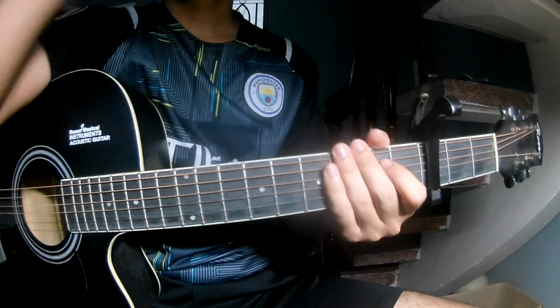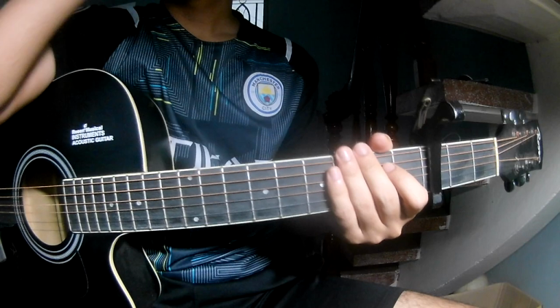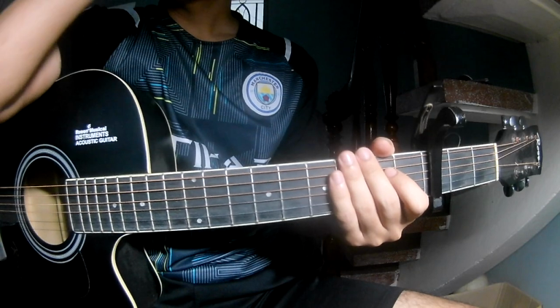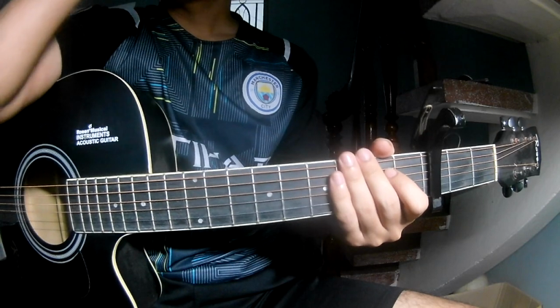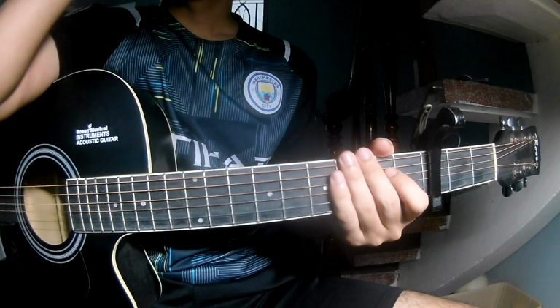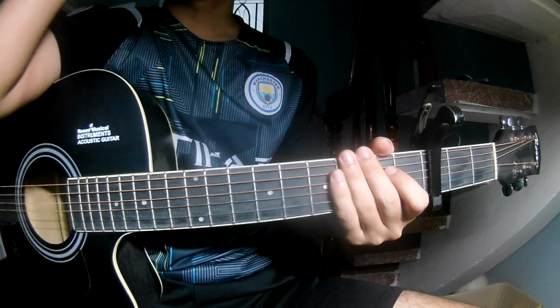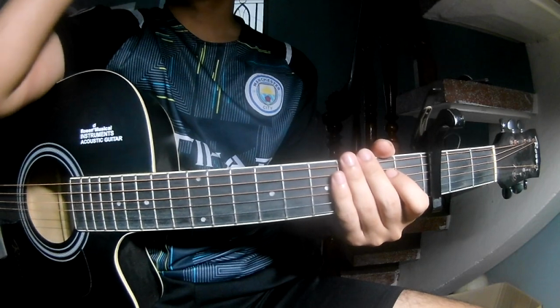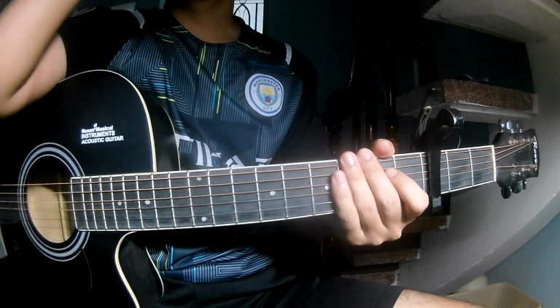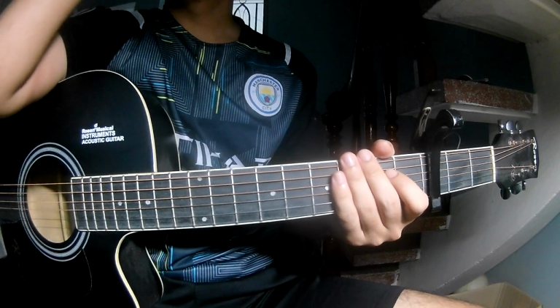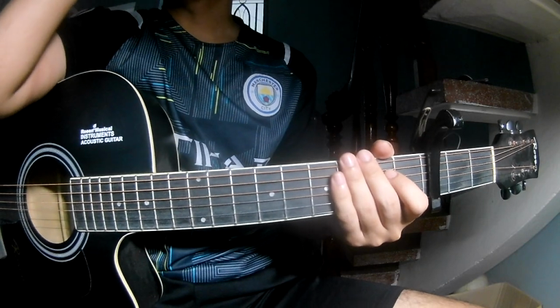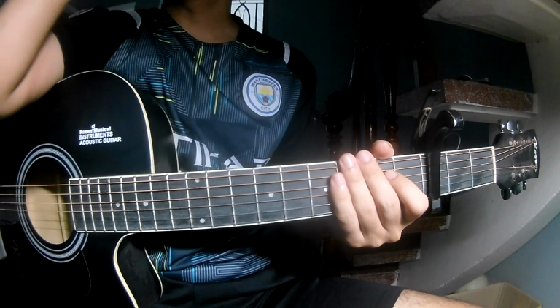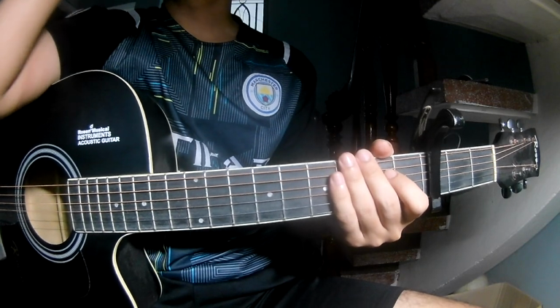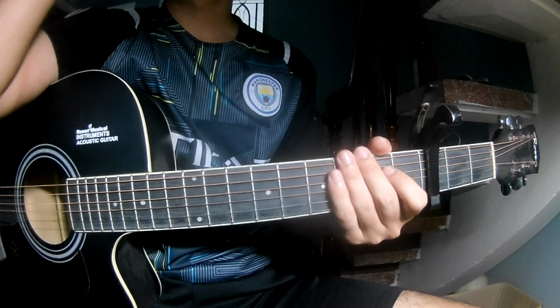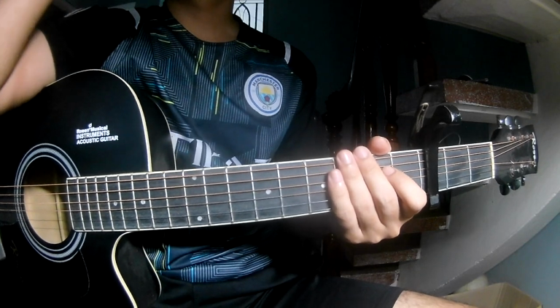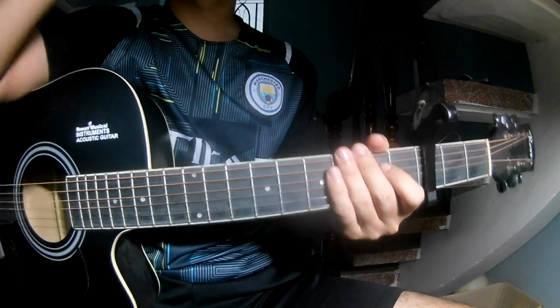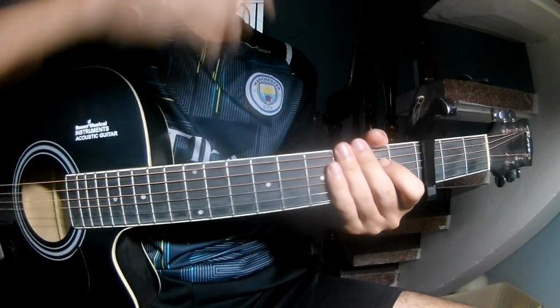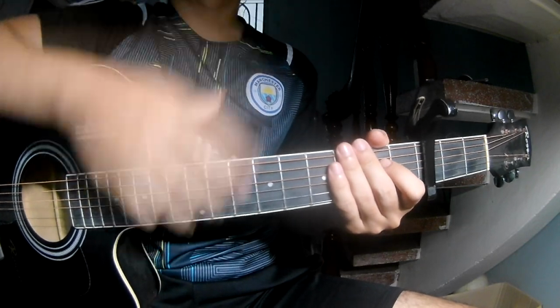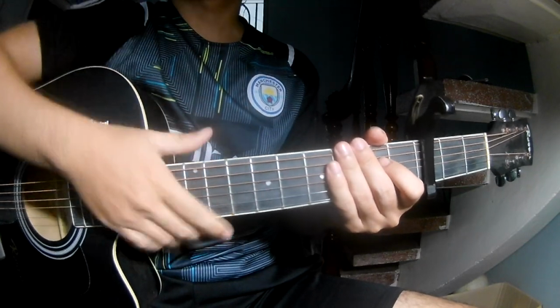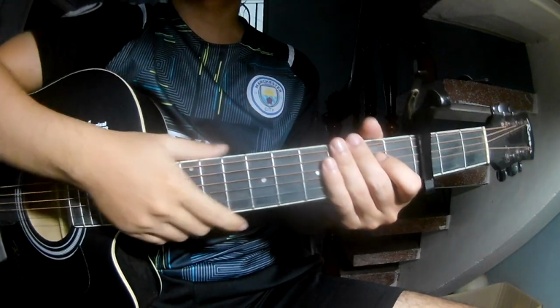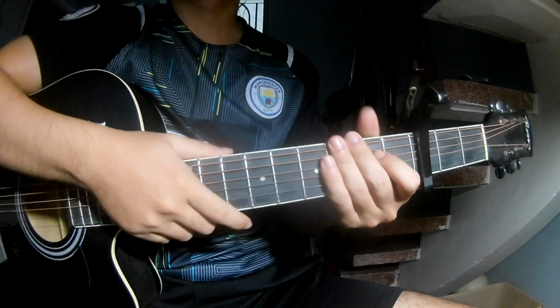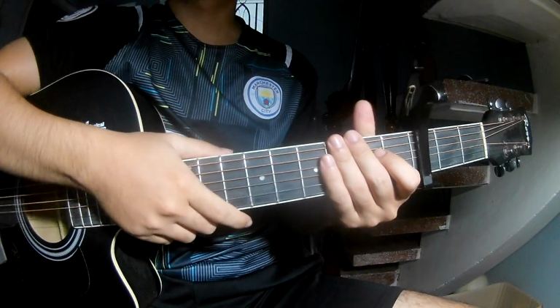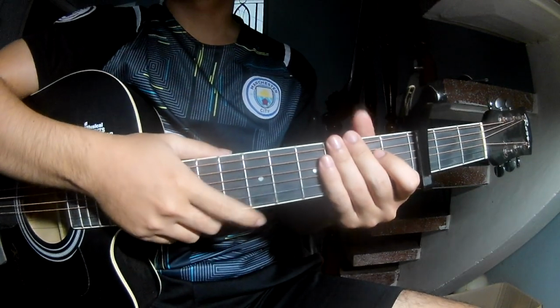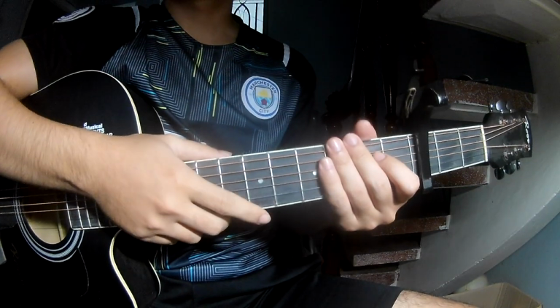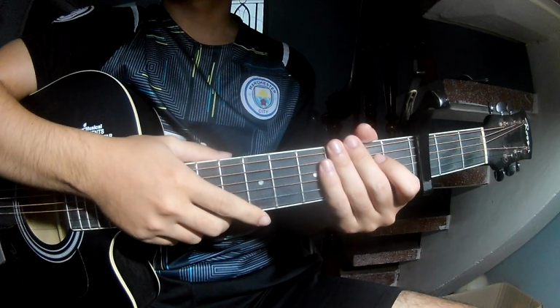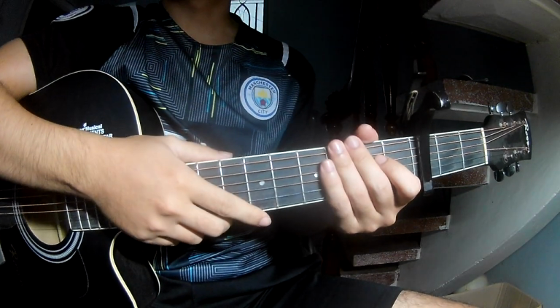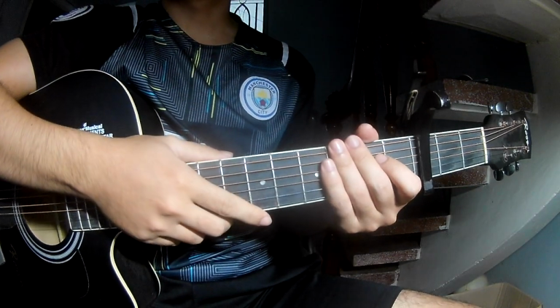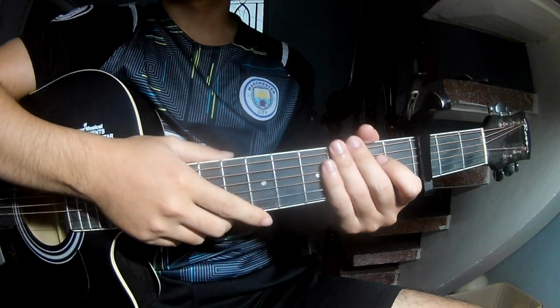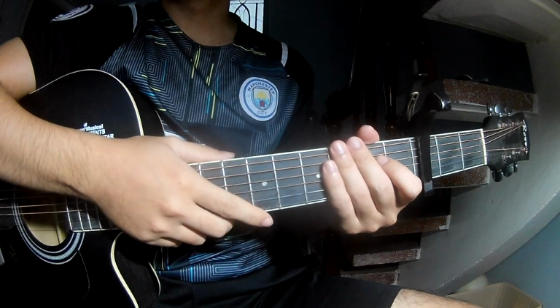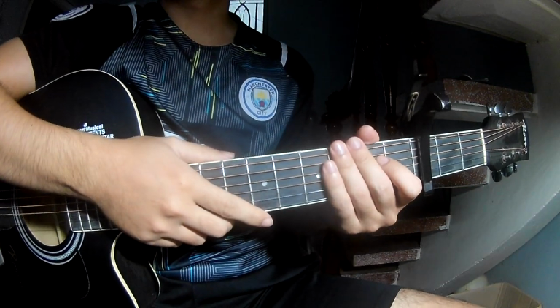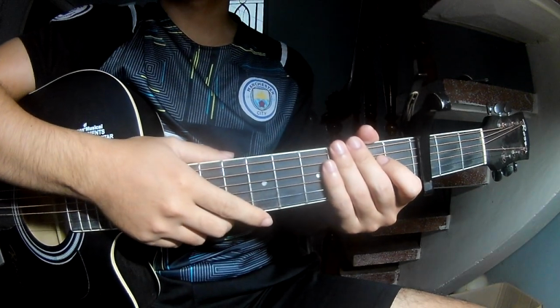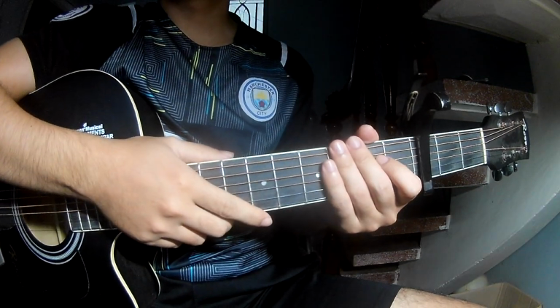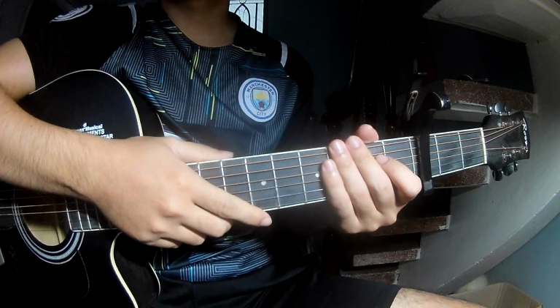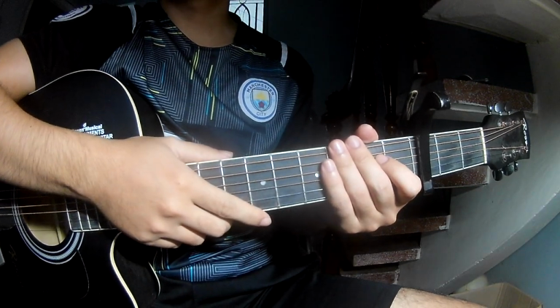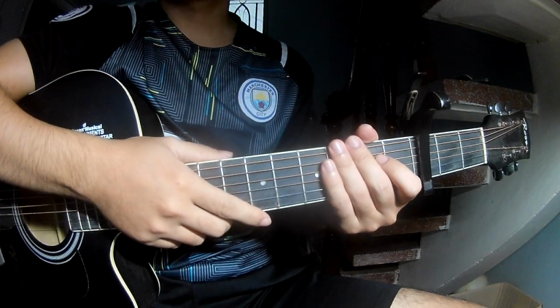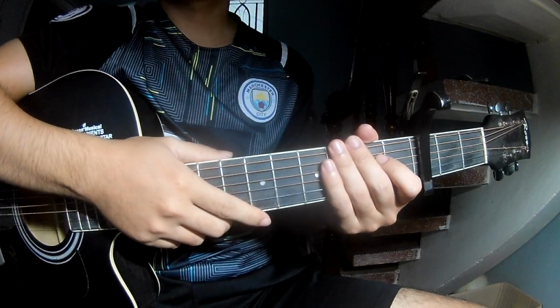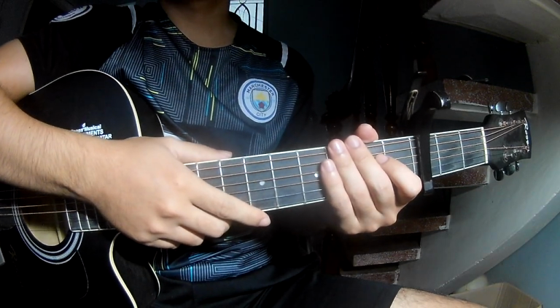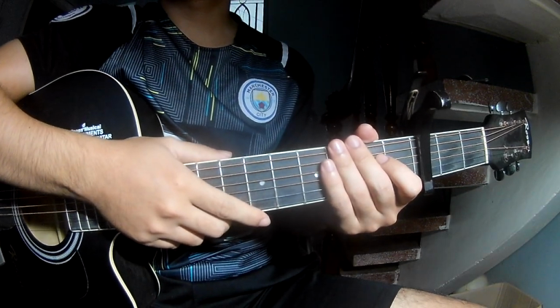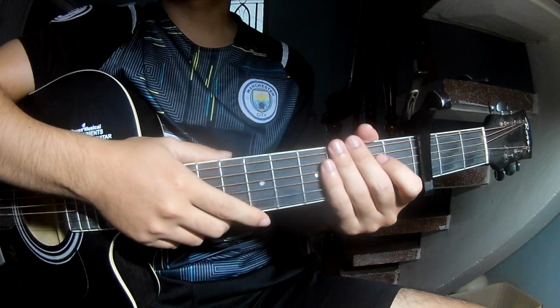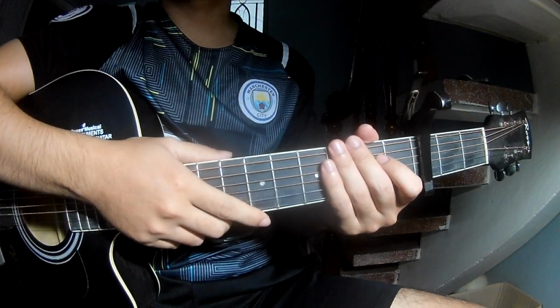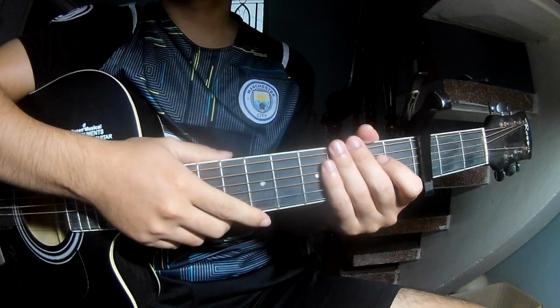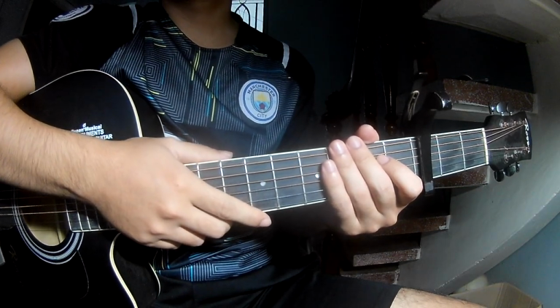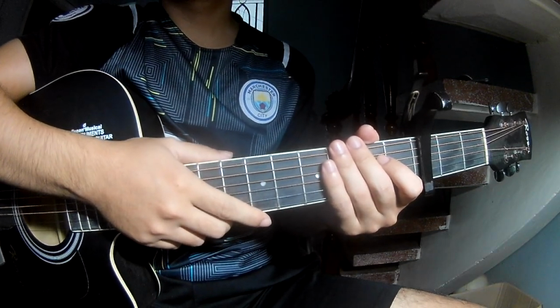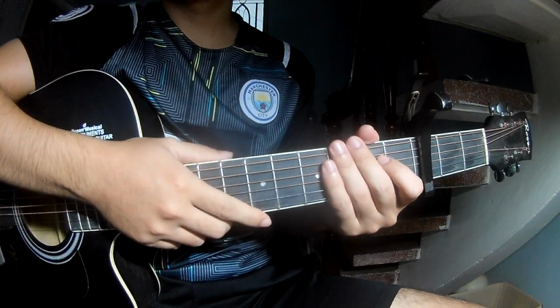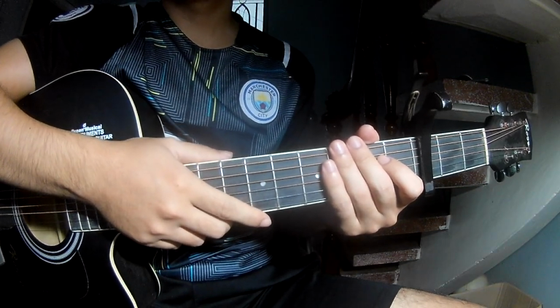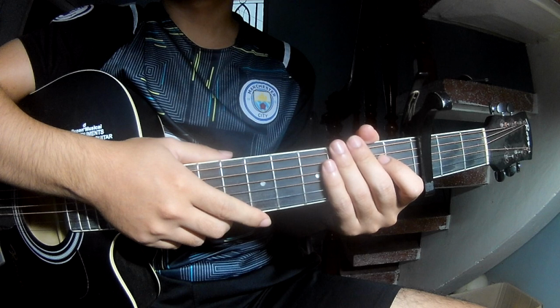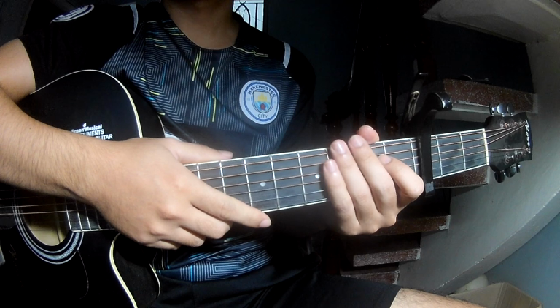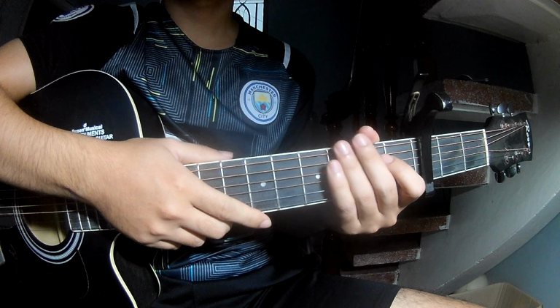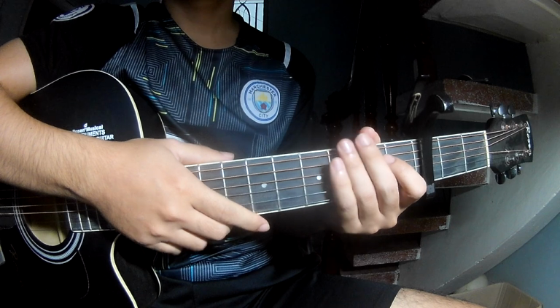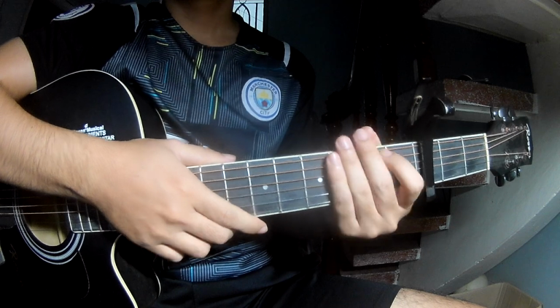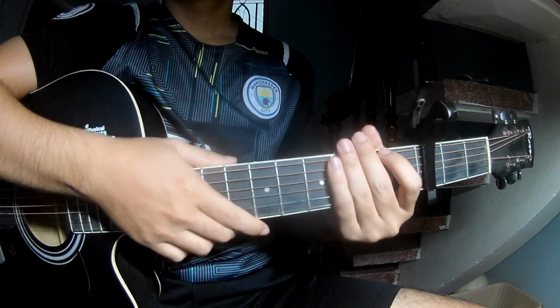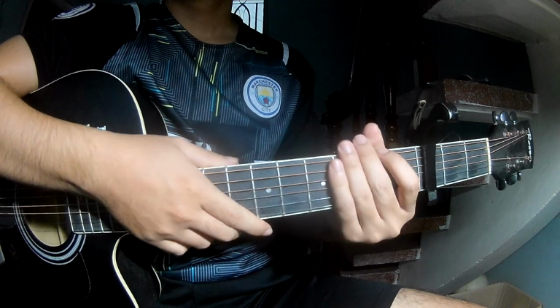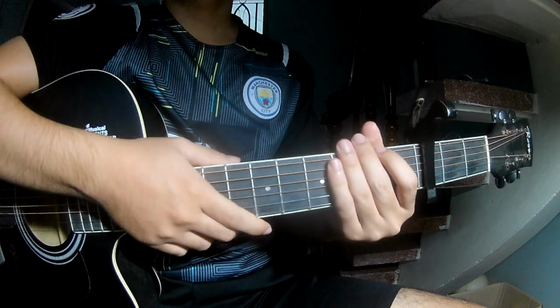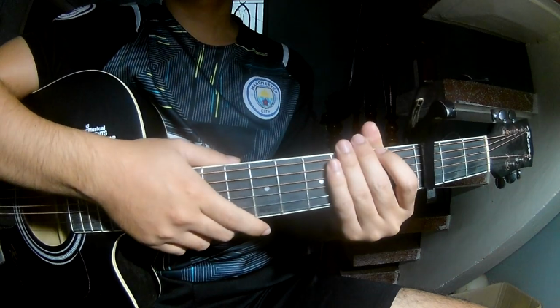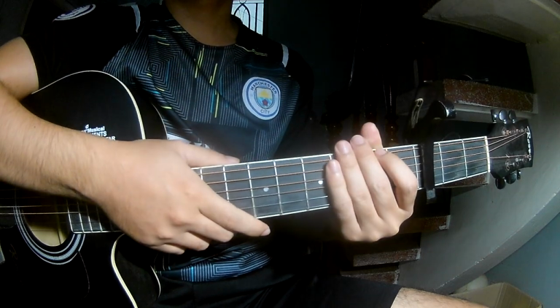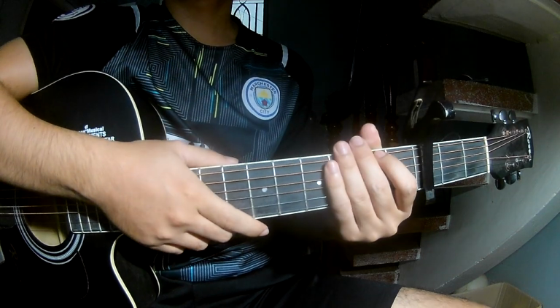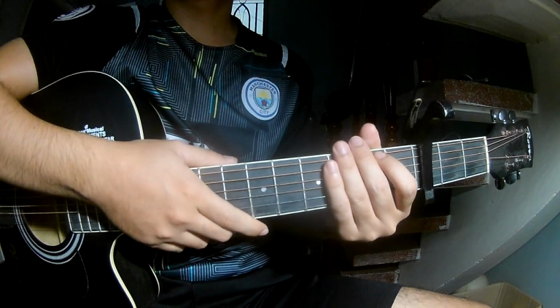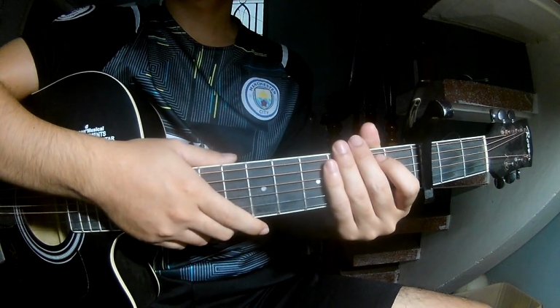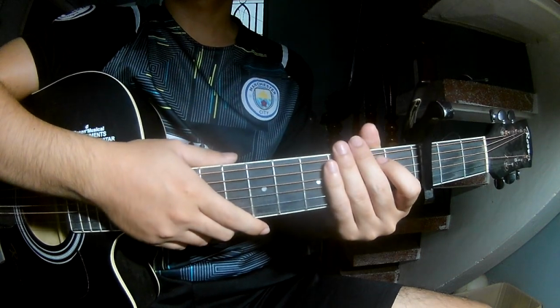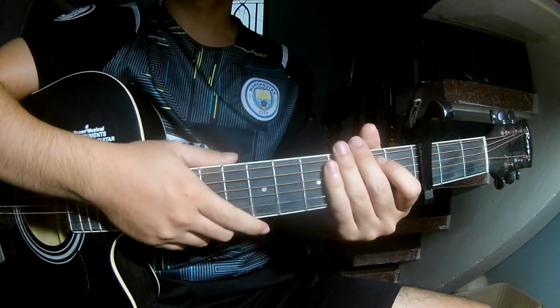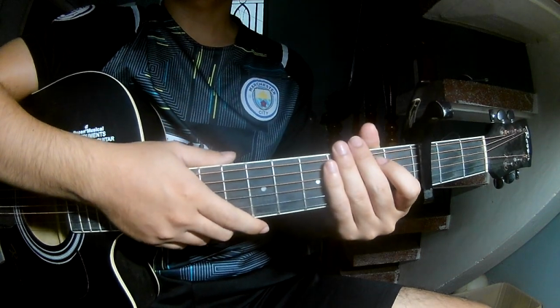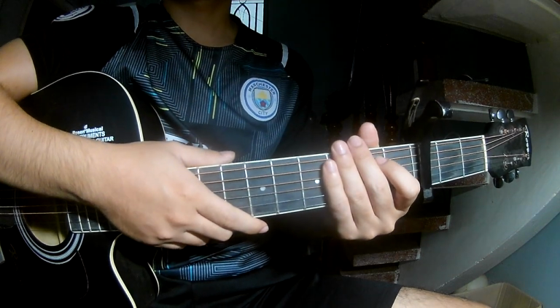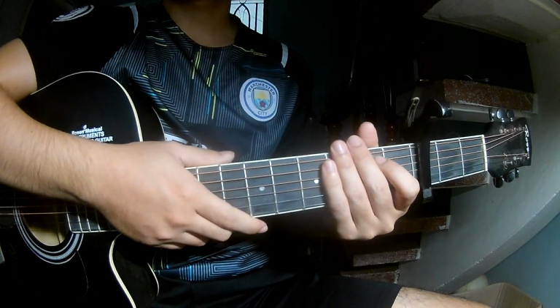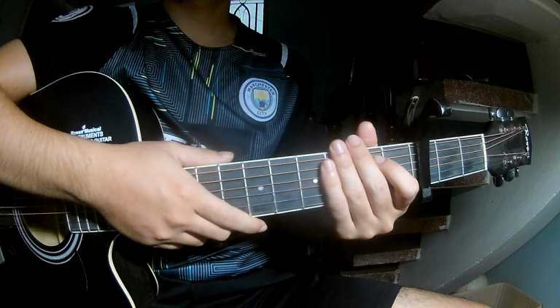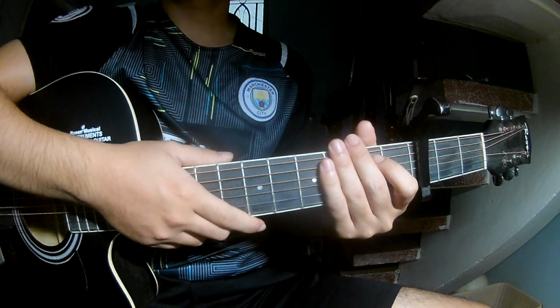Hi everyone! Today we'll share how to play guitar and 'Writer' by Natasha Bedingfield. You can find the chord chart in the description.